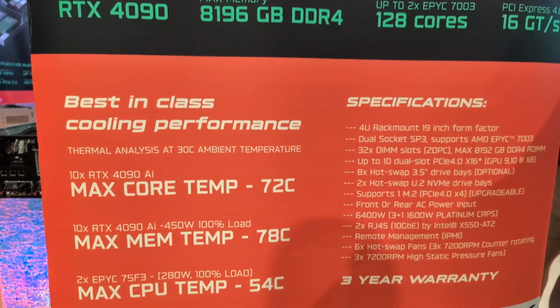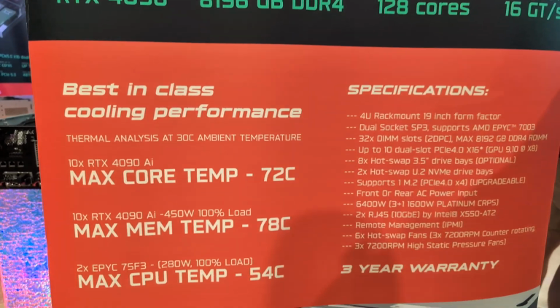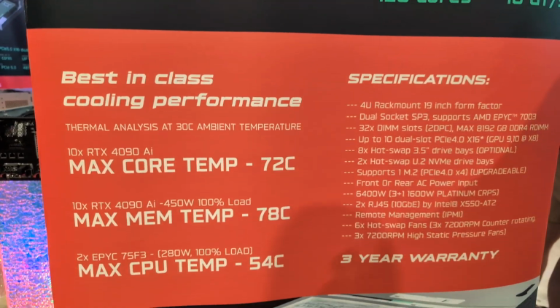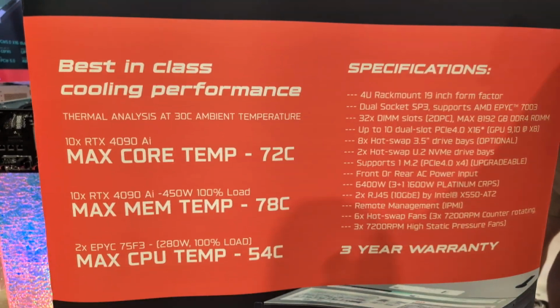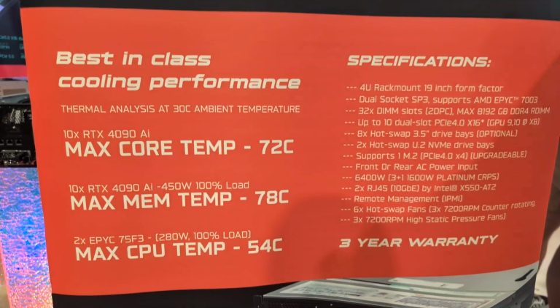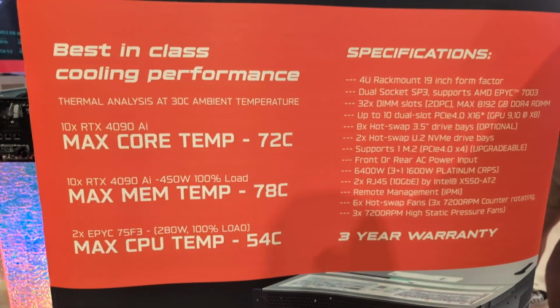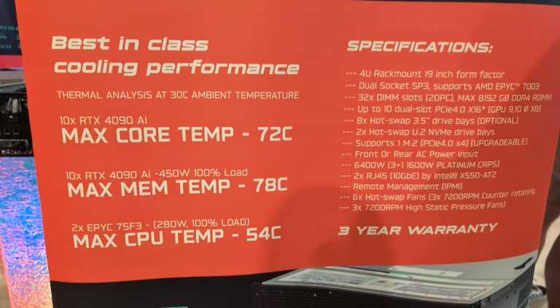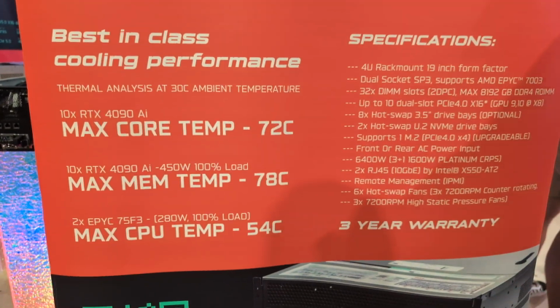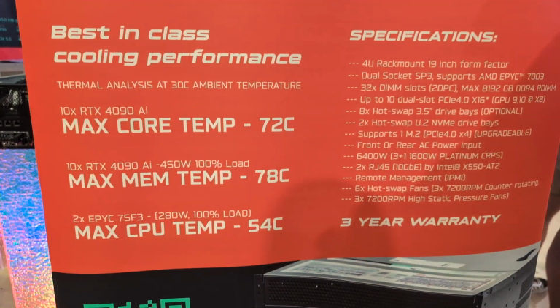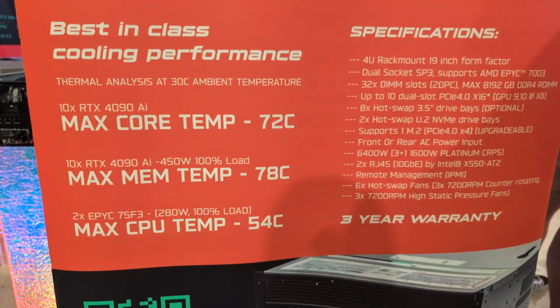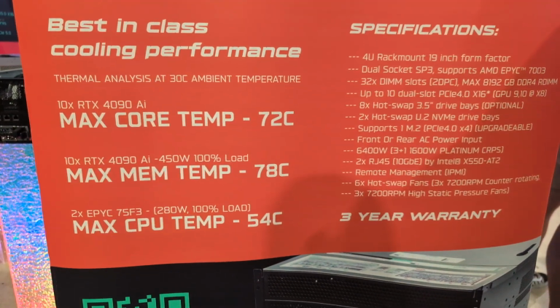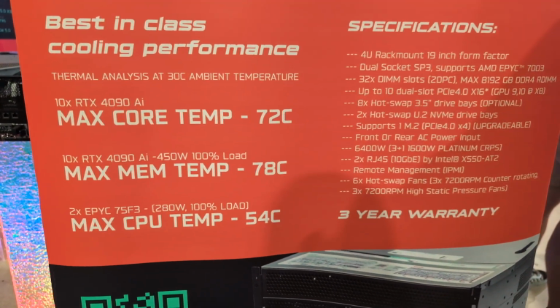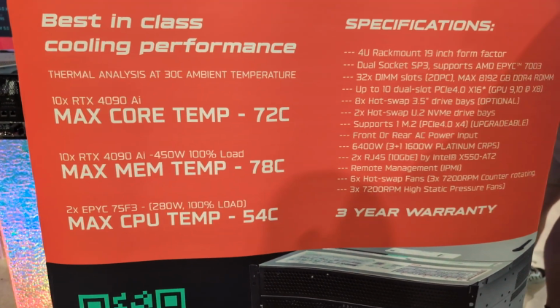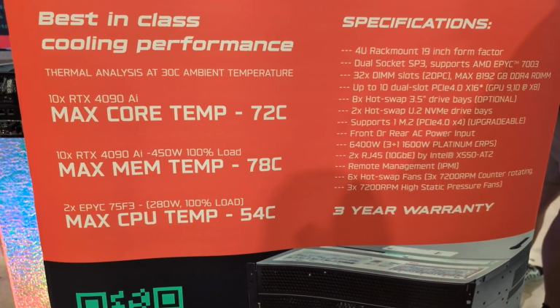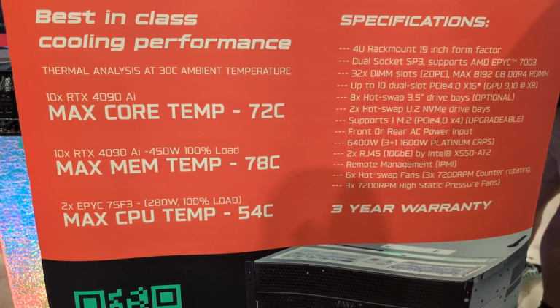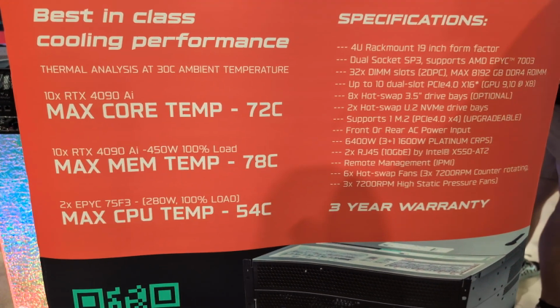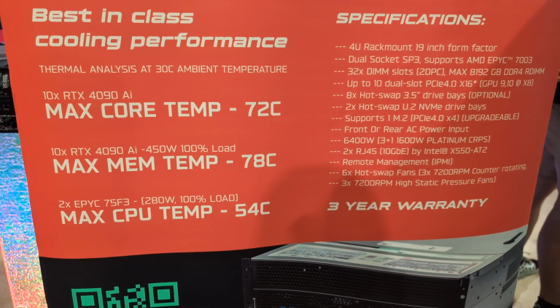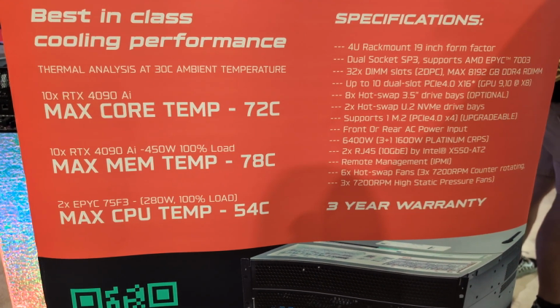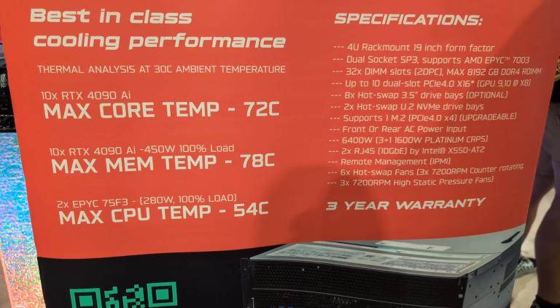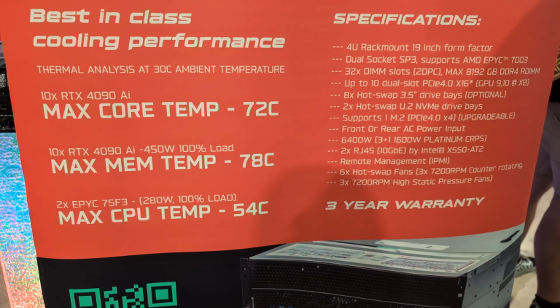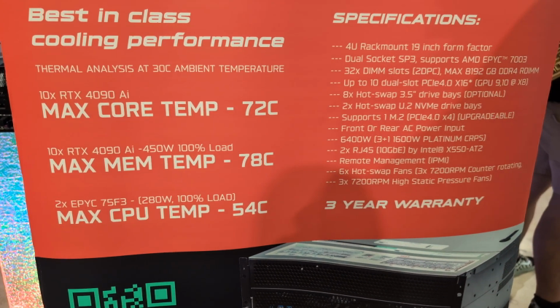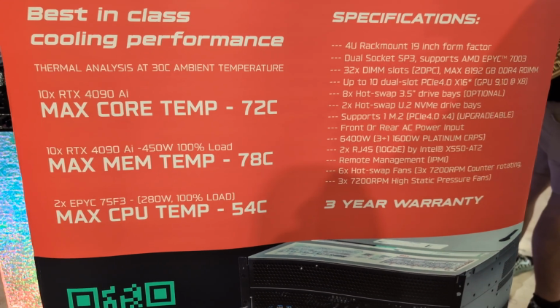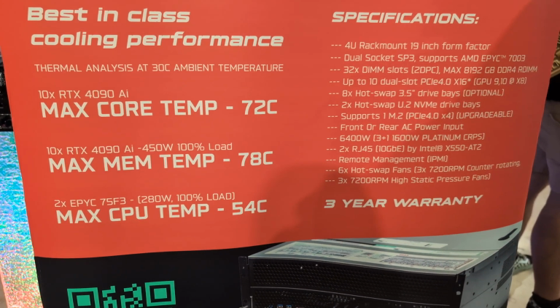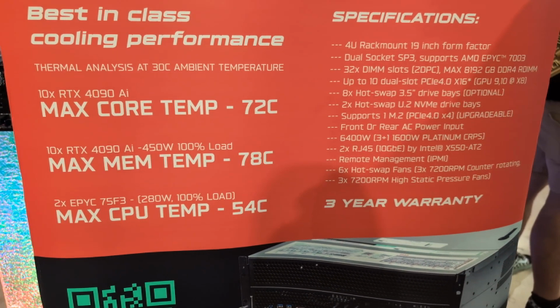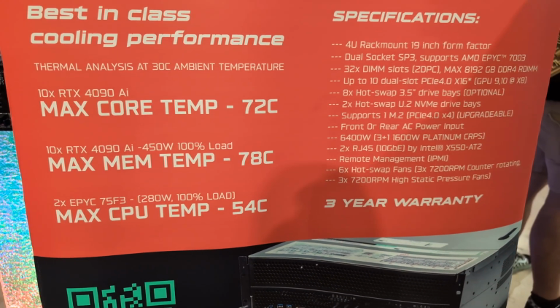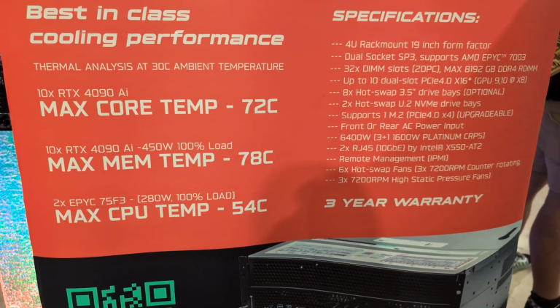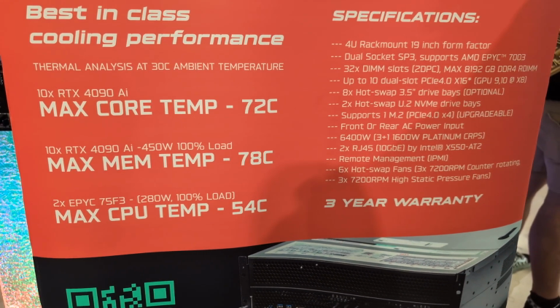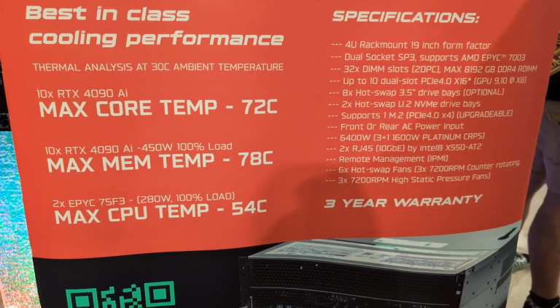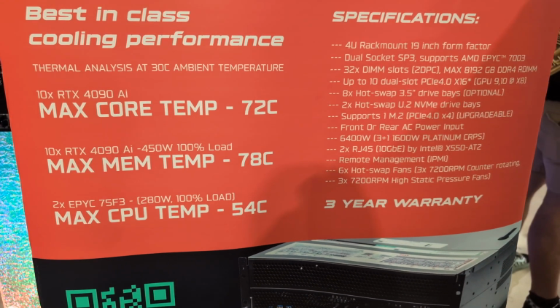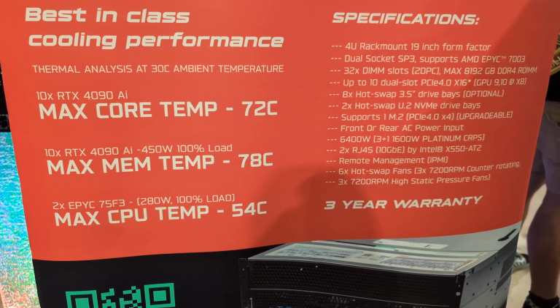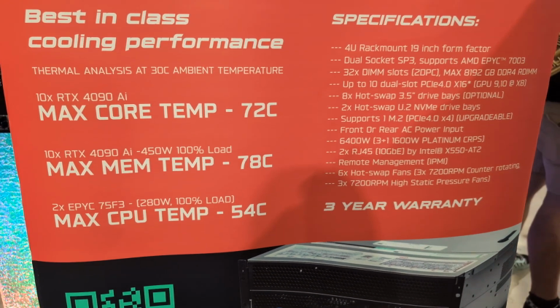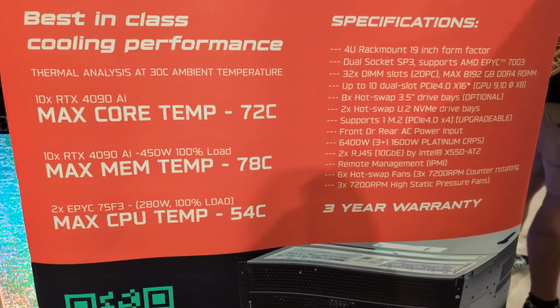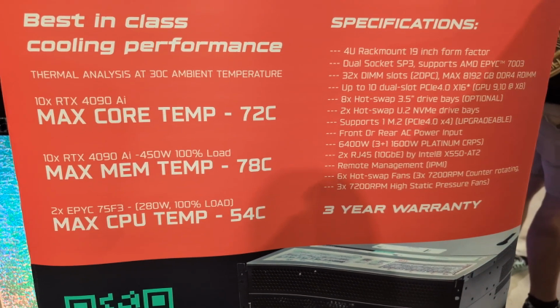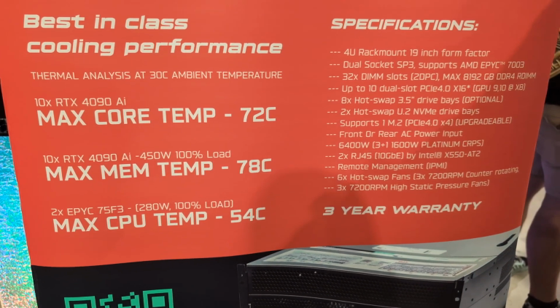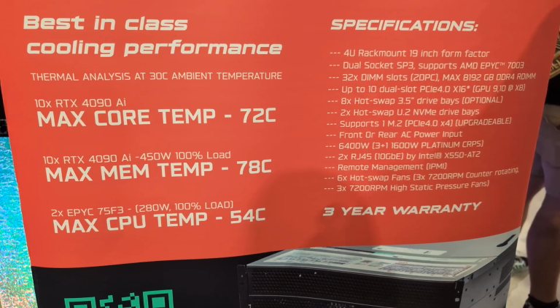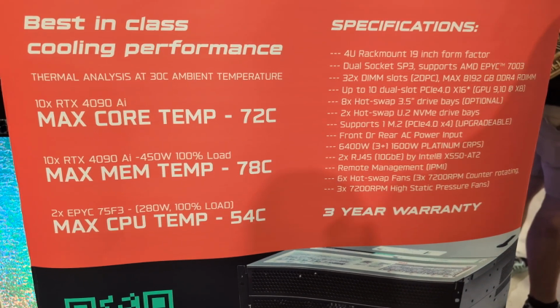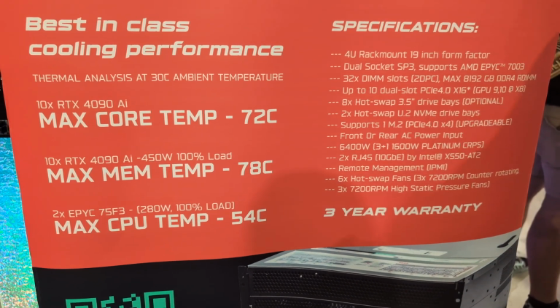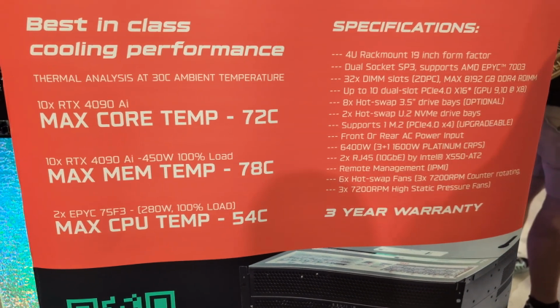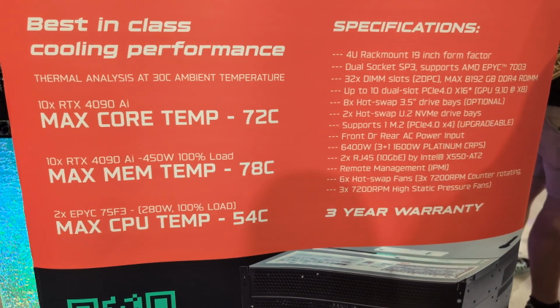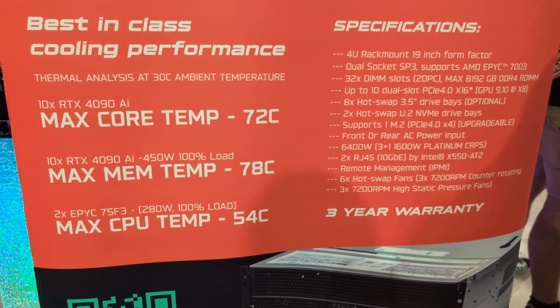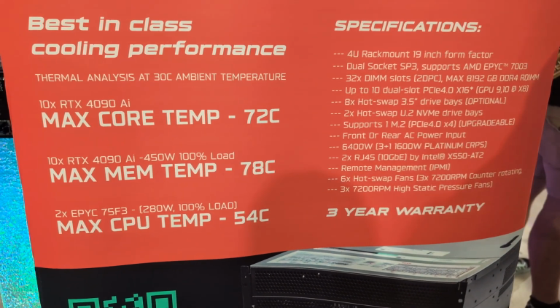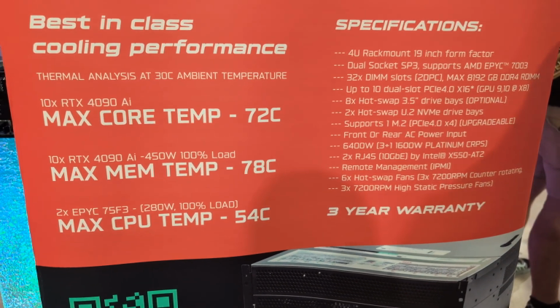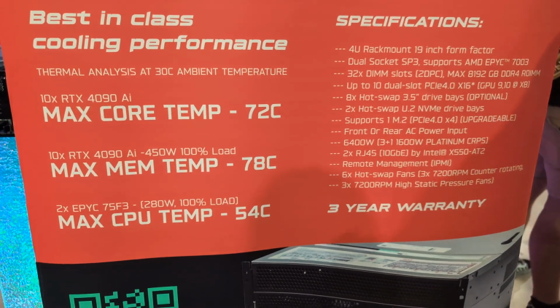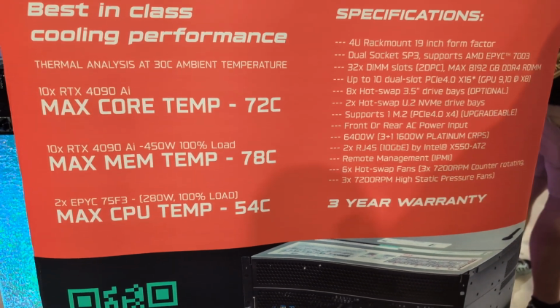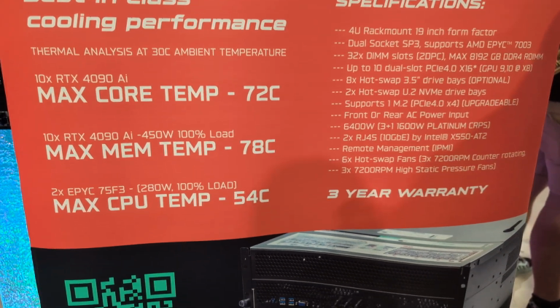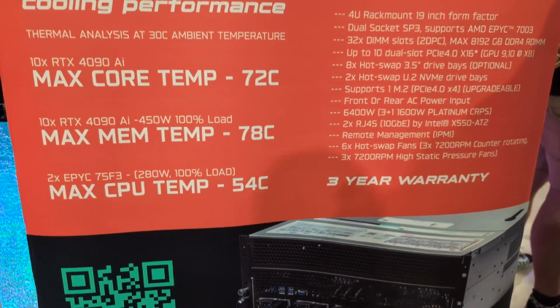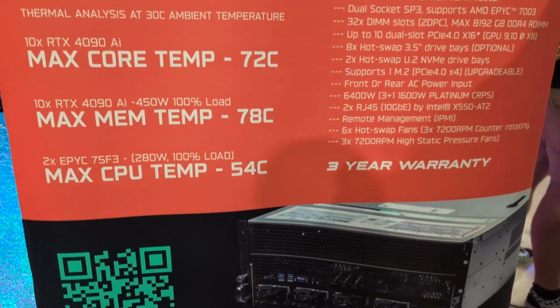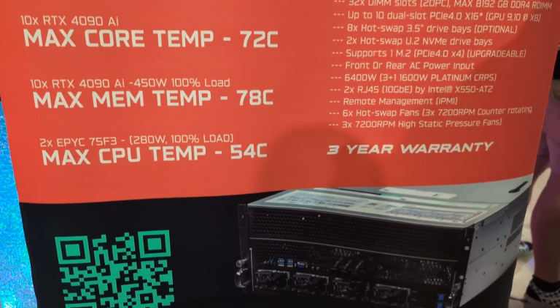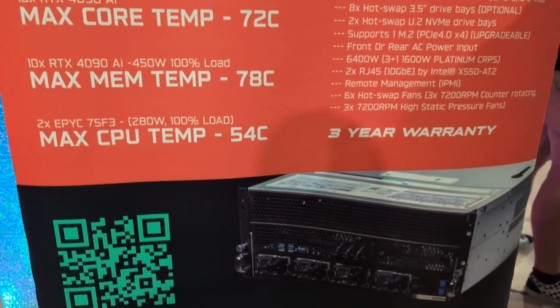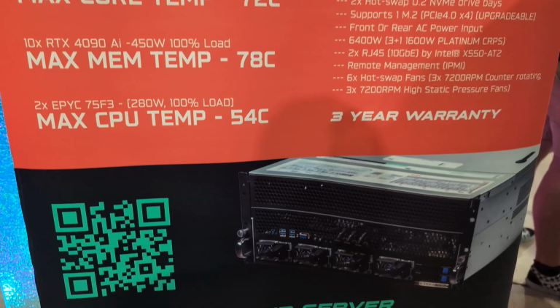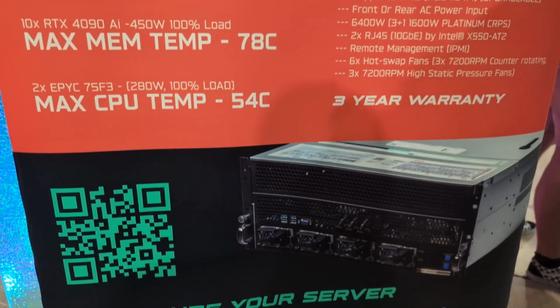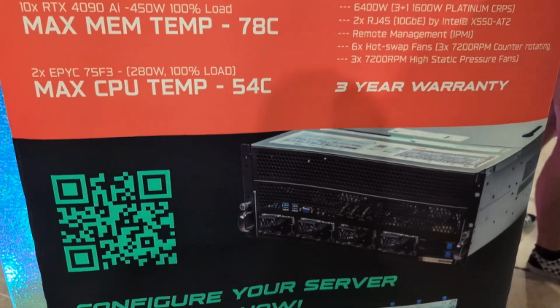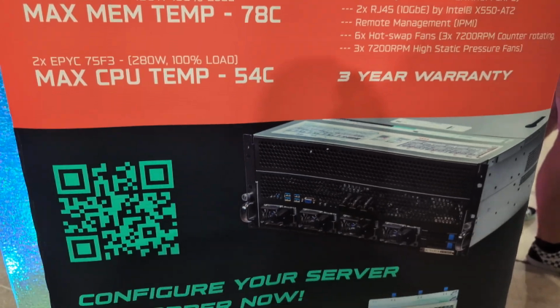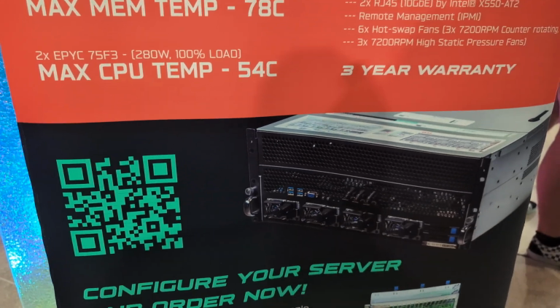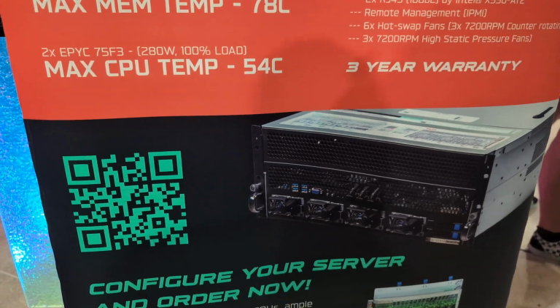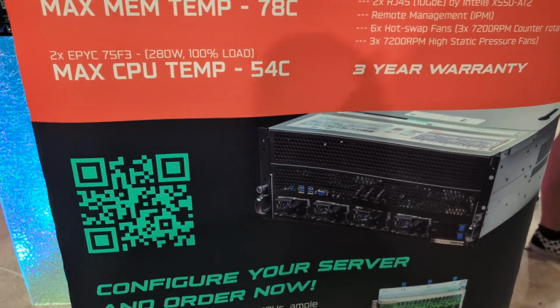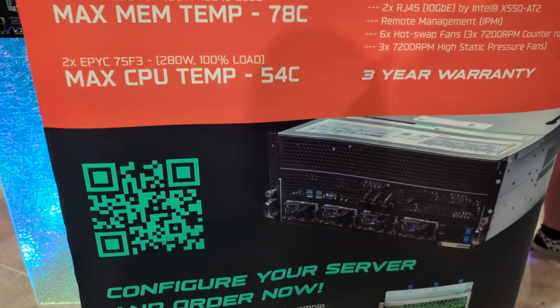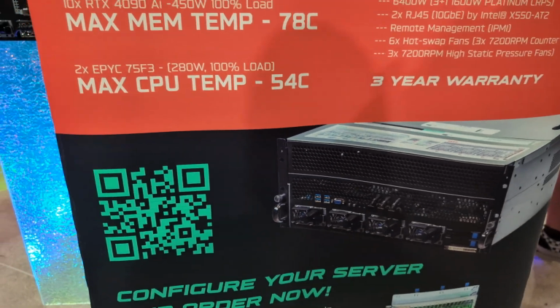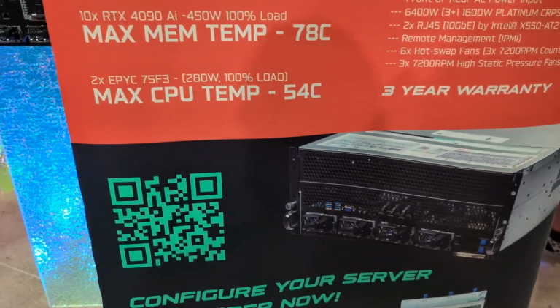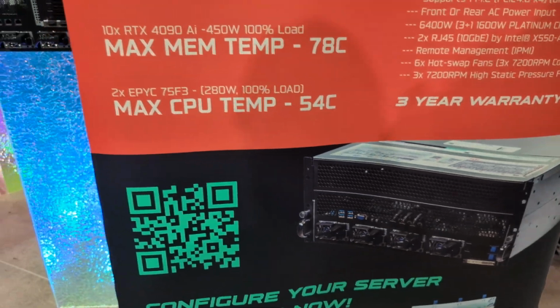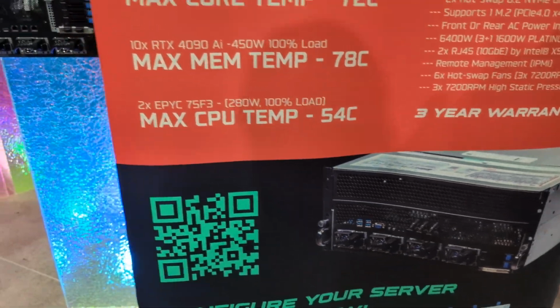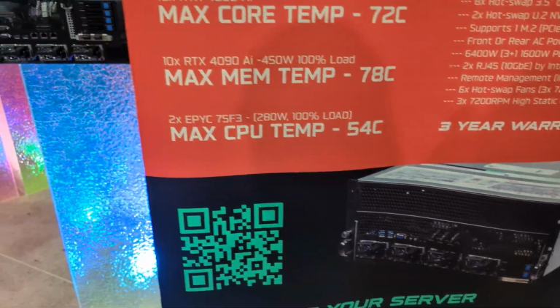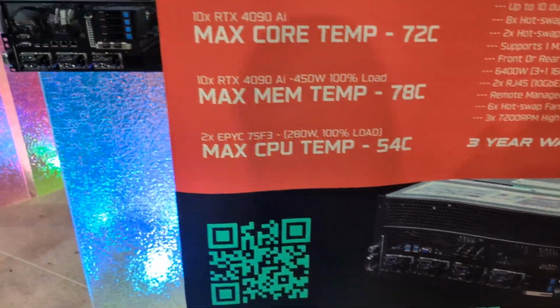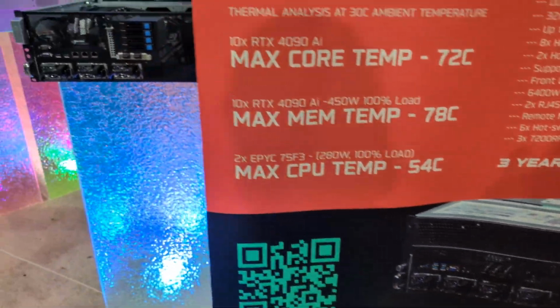You can see the specs here, which are updated — looking pretty good. Let's check out the actual unit itself.